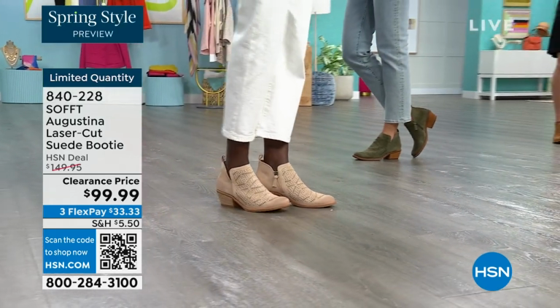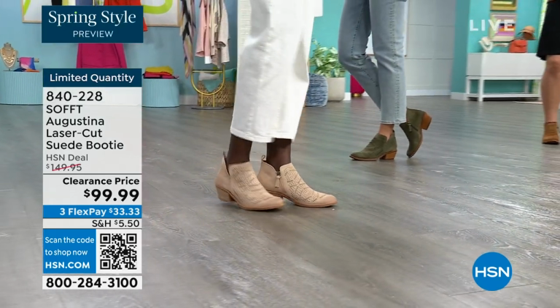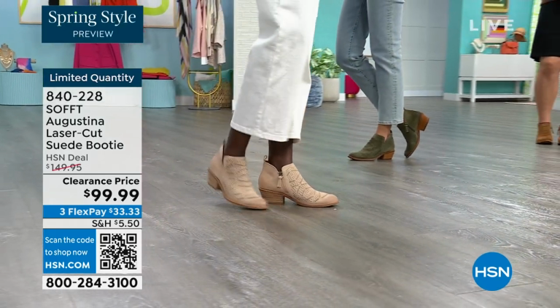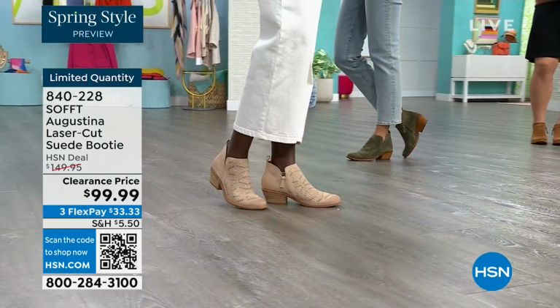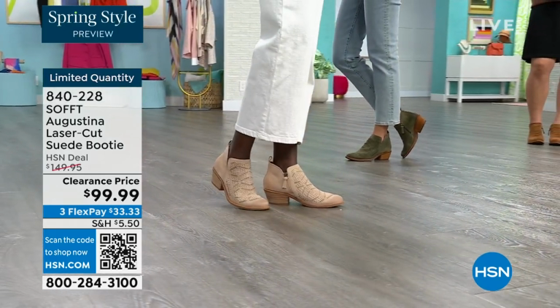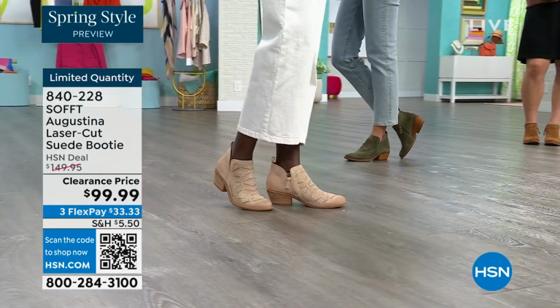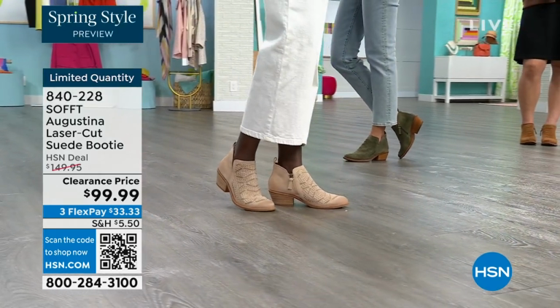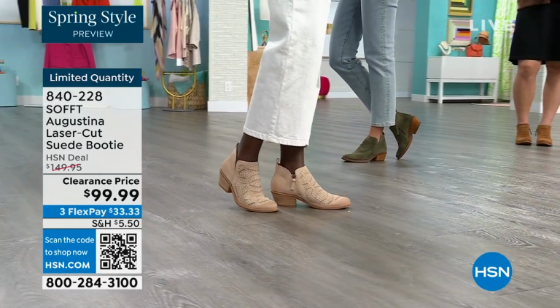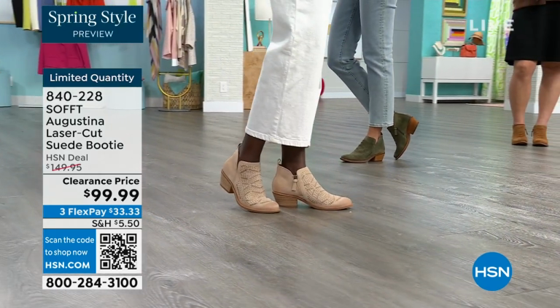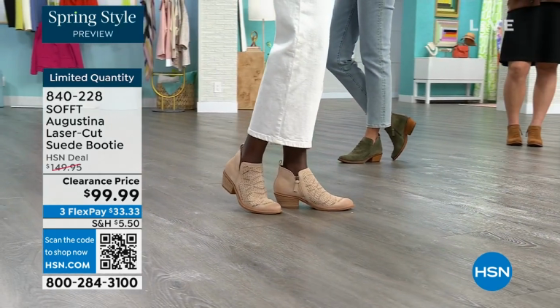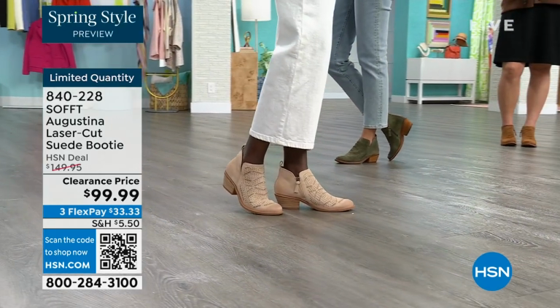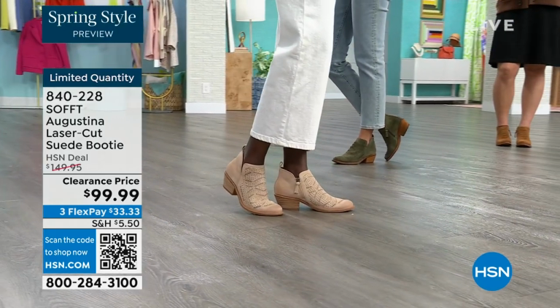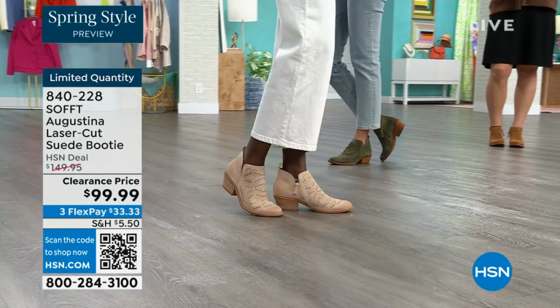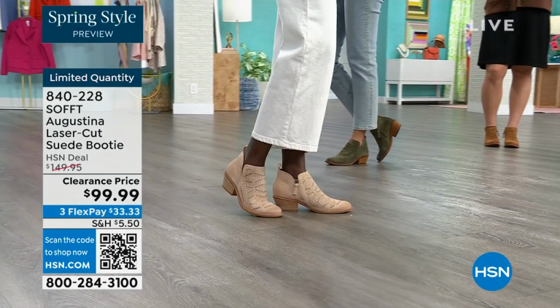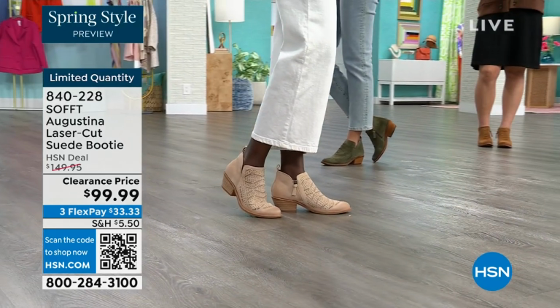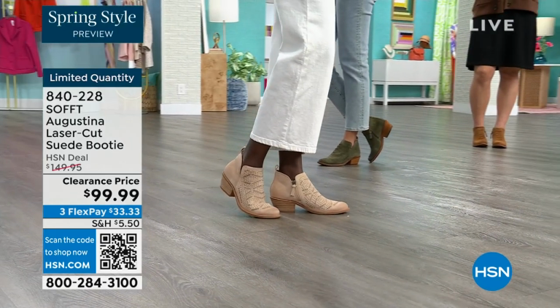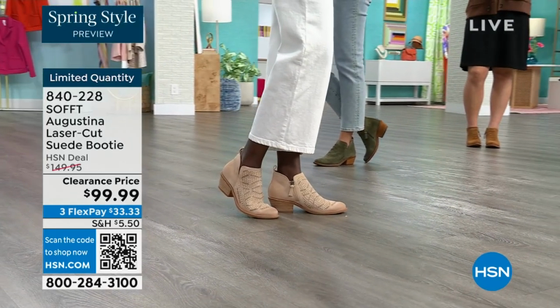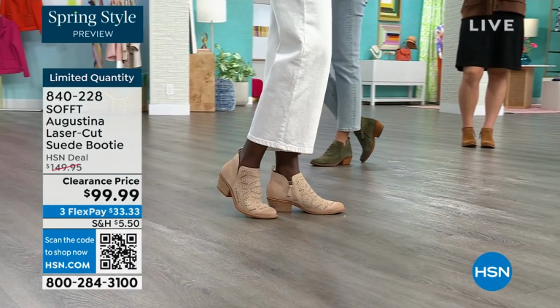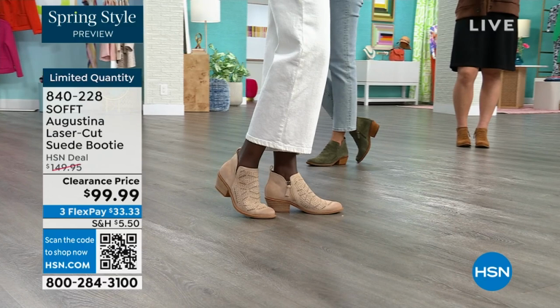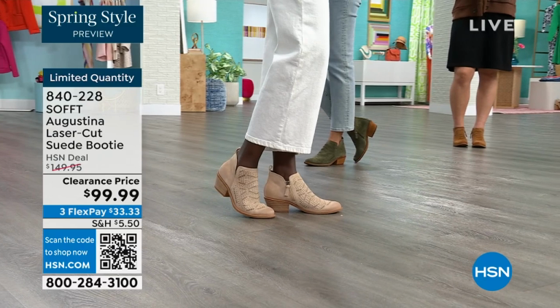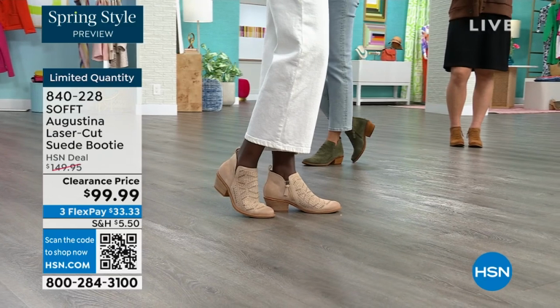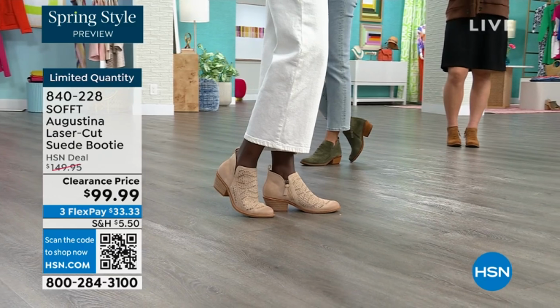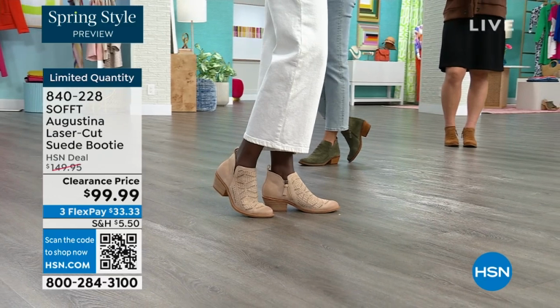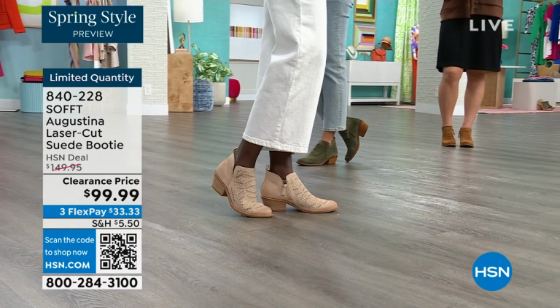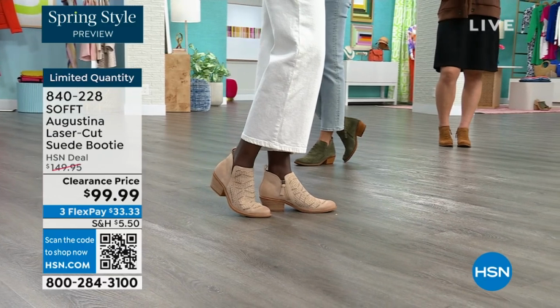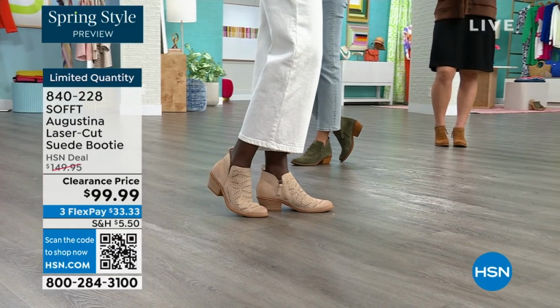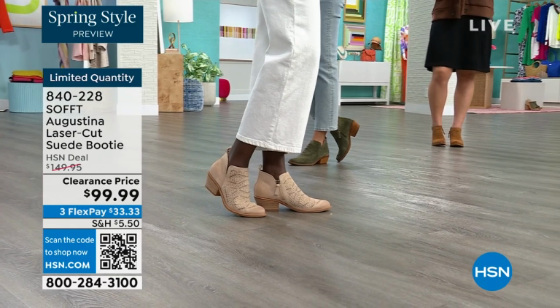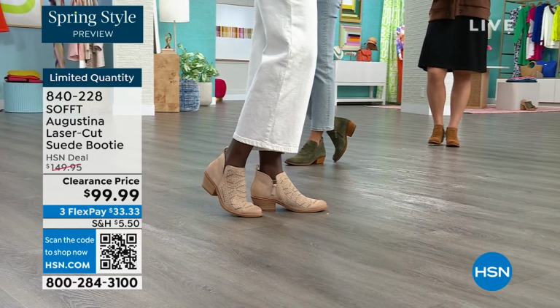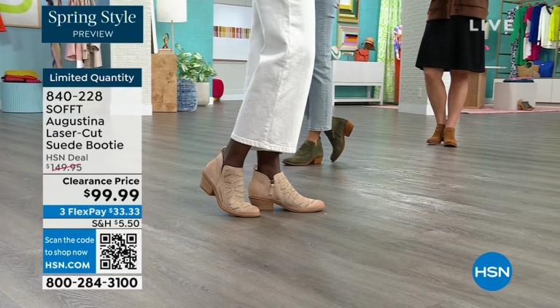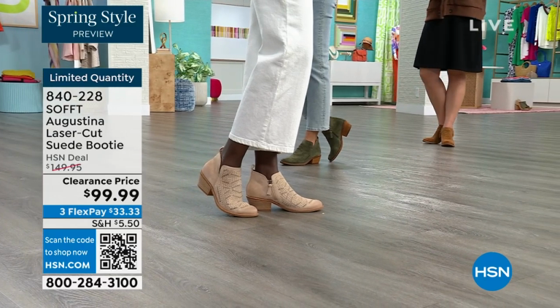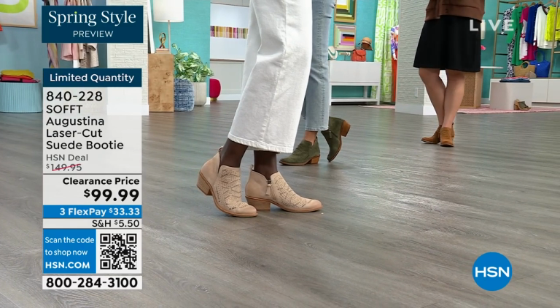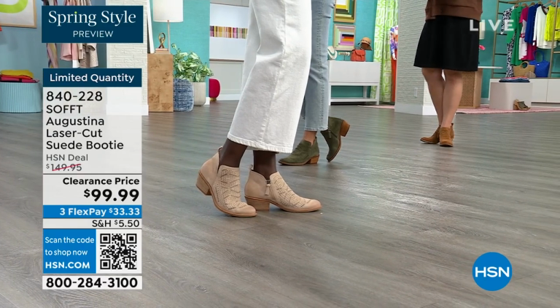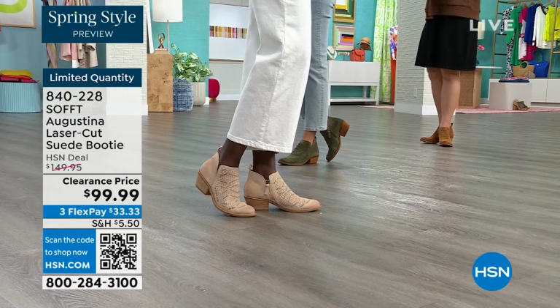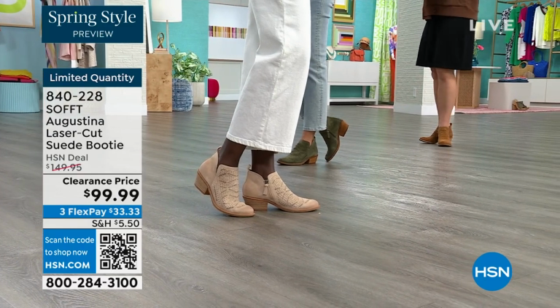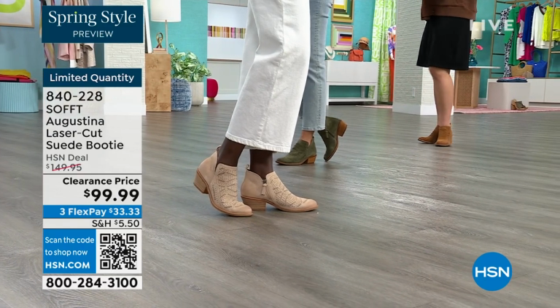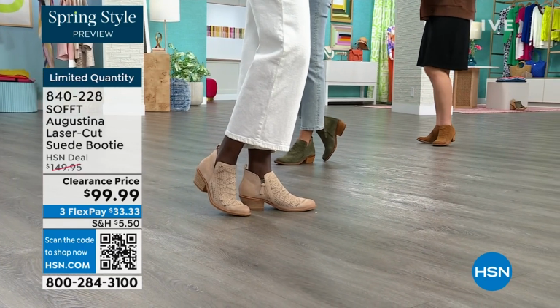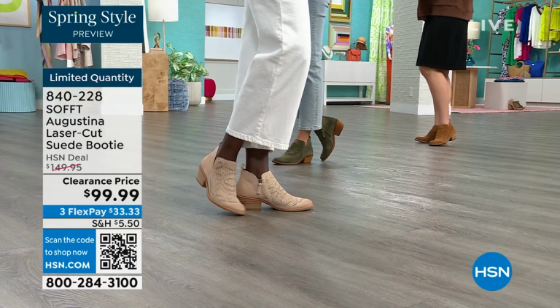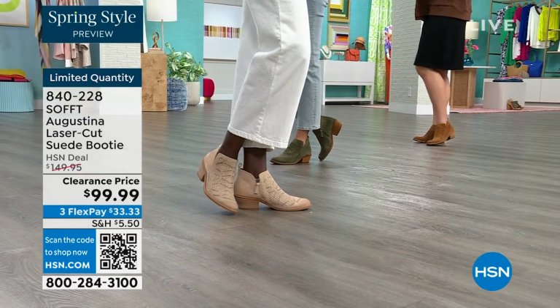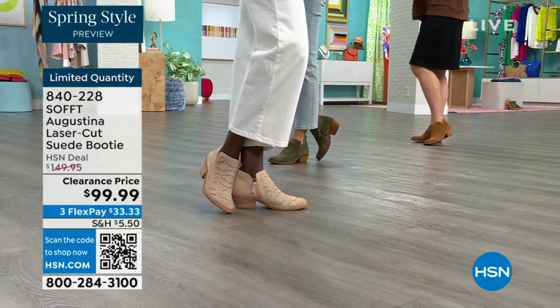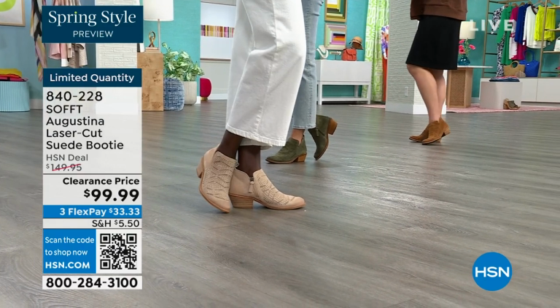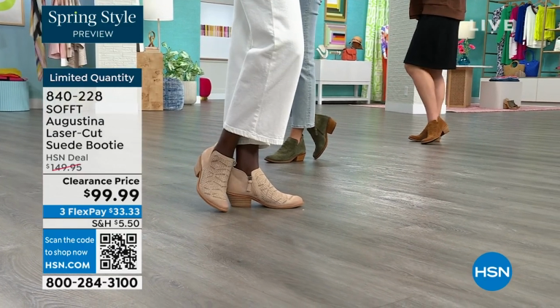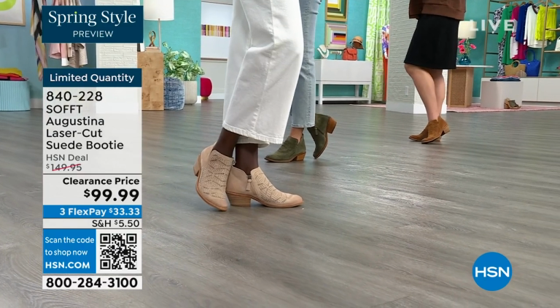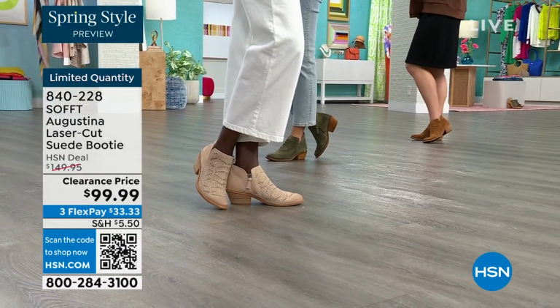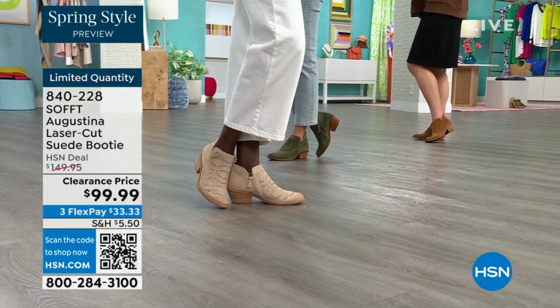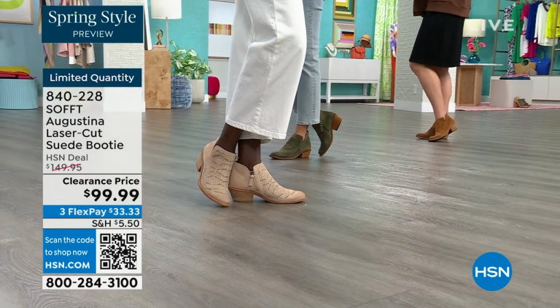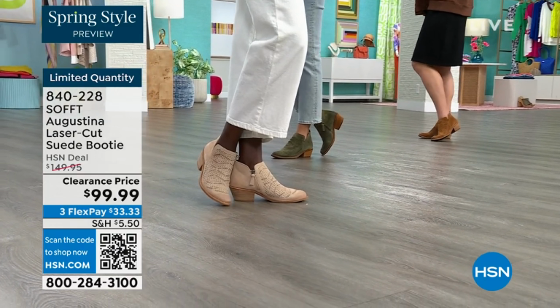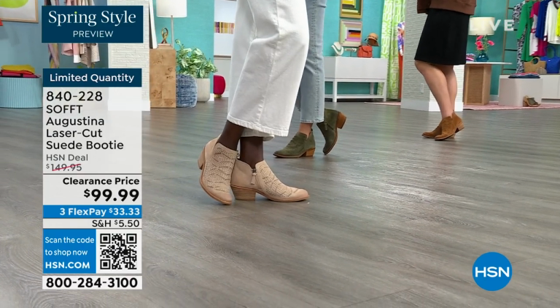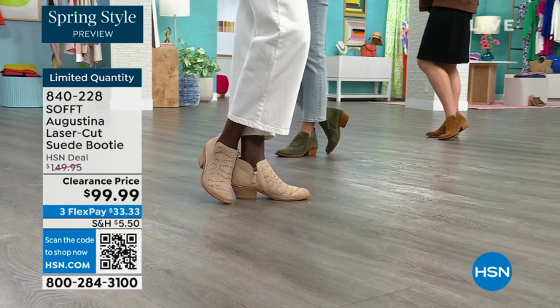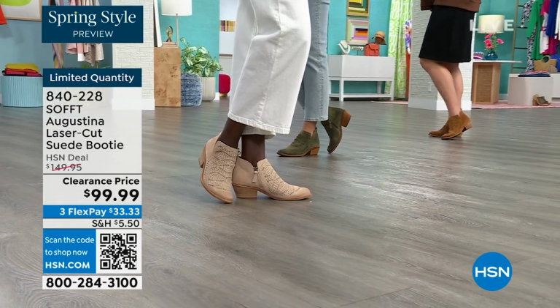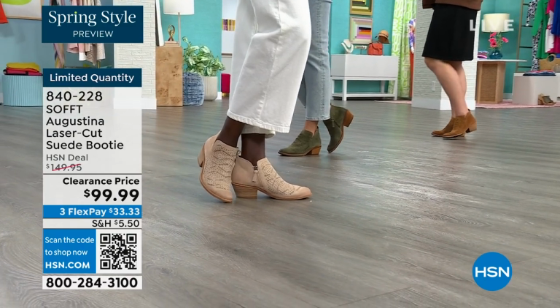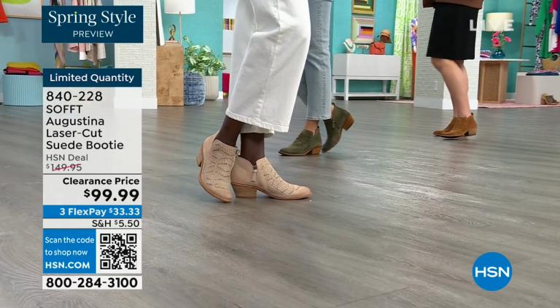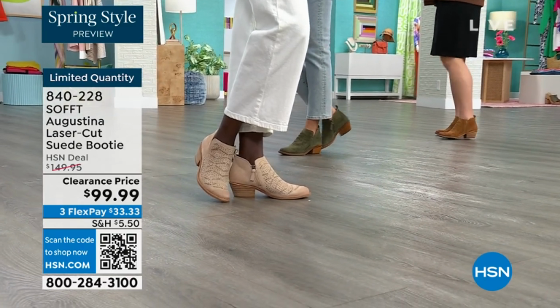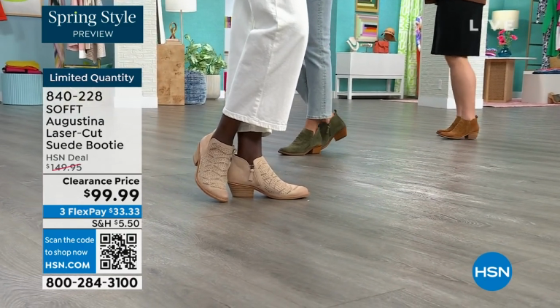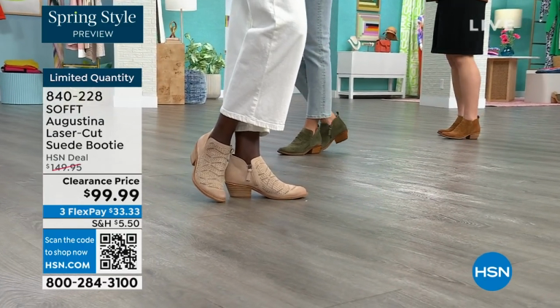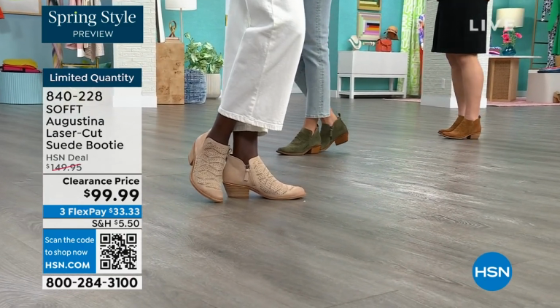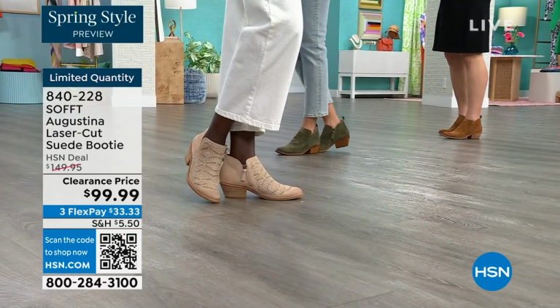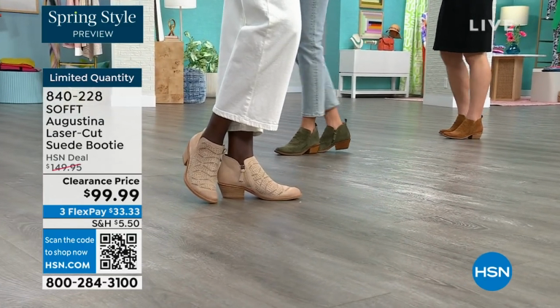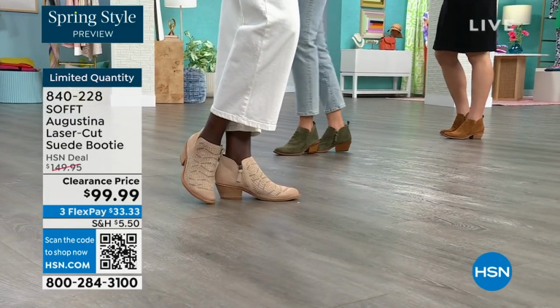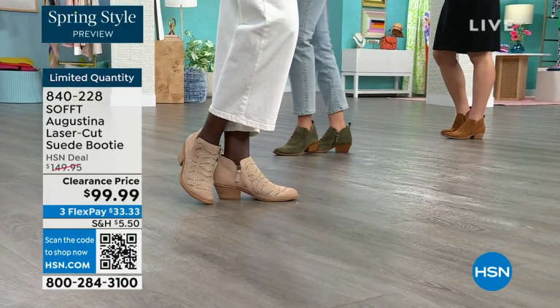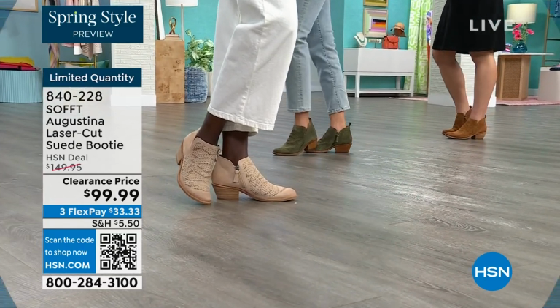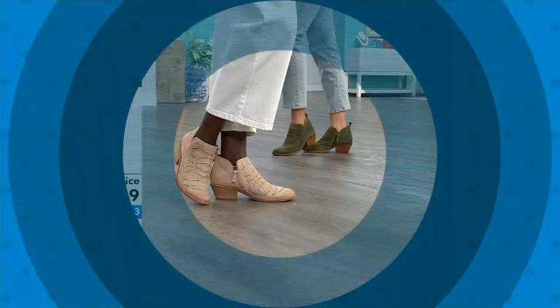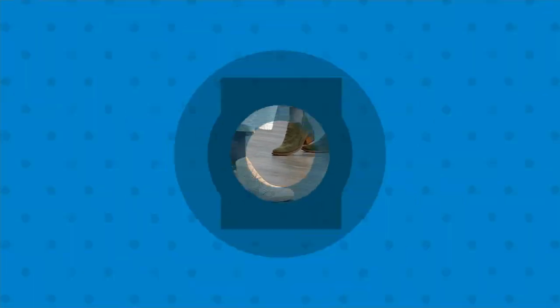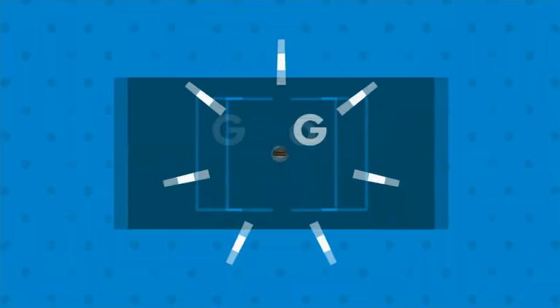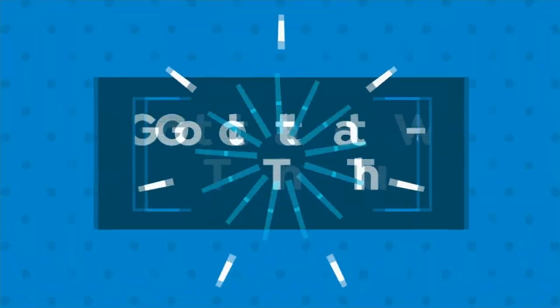Fern is the green, biscotti is the lightest color, and Havana Brown is your choice in the brown. Item number 840228.